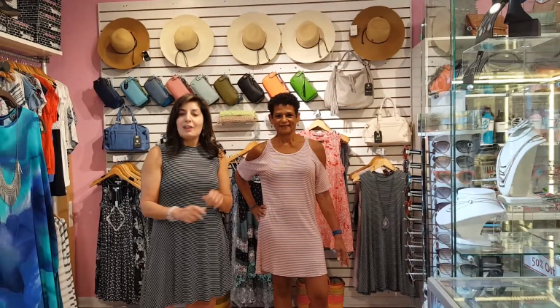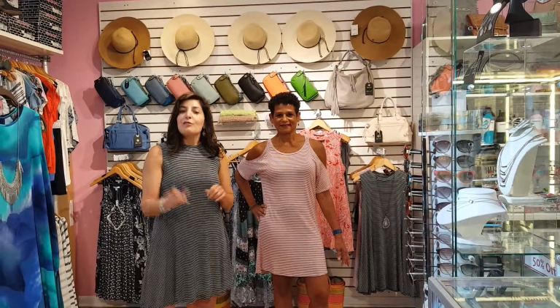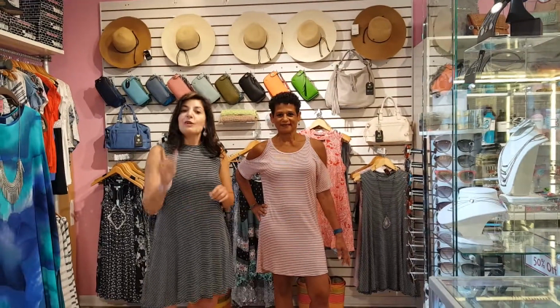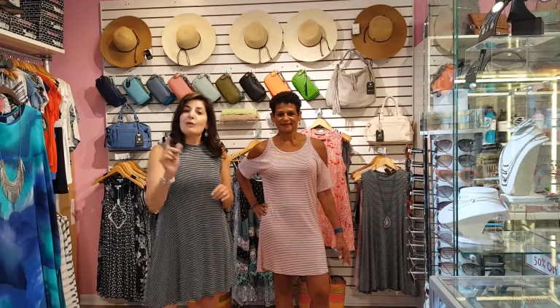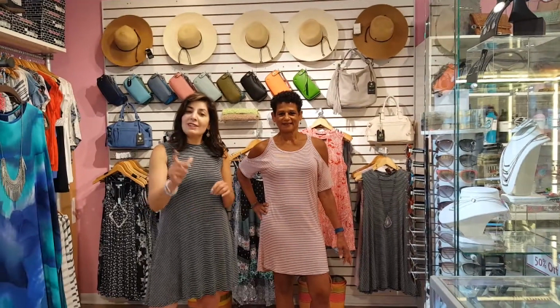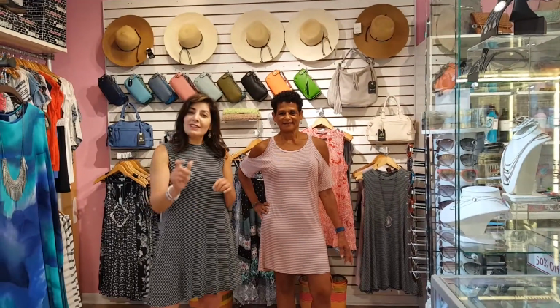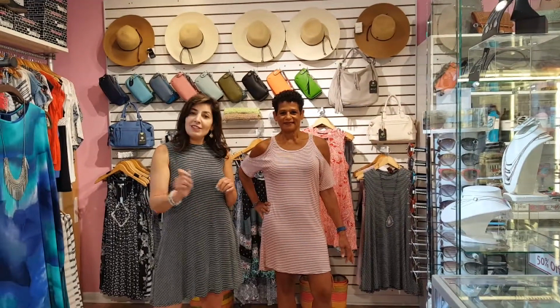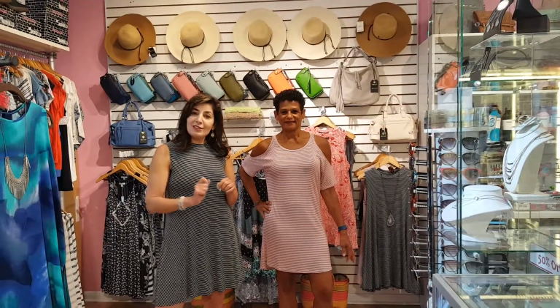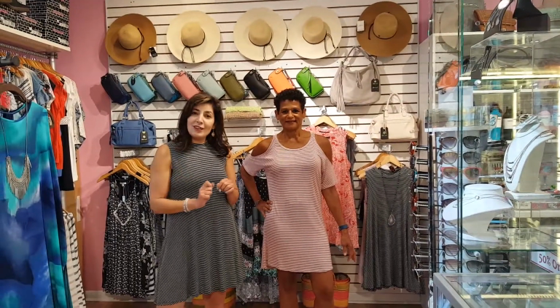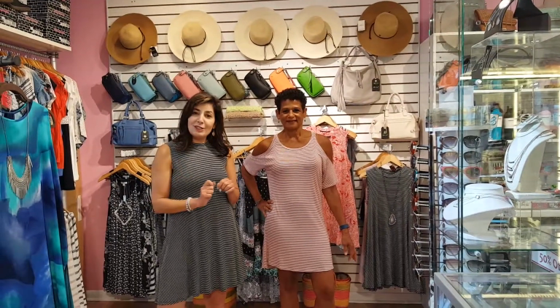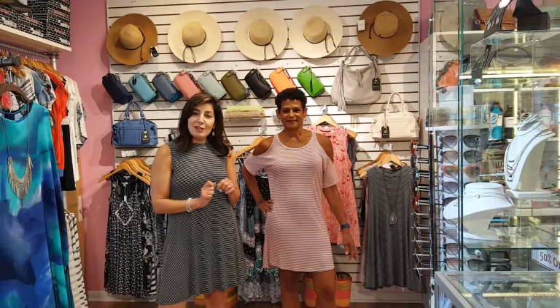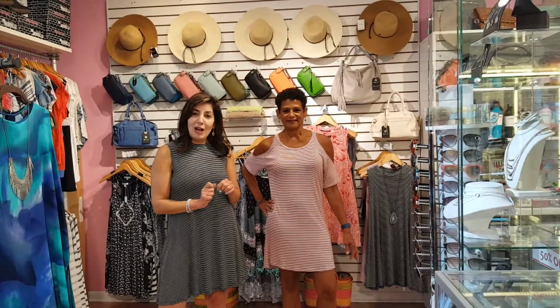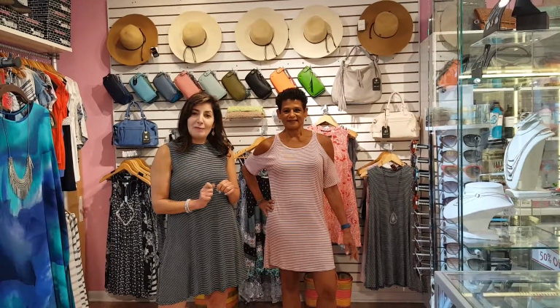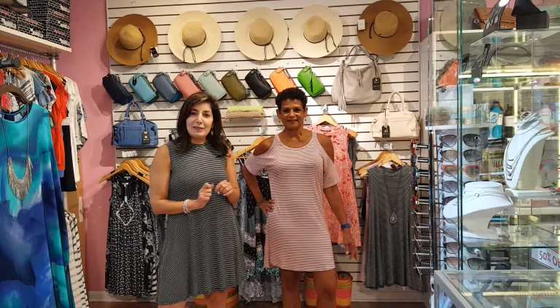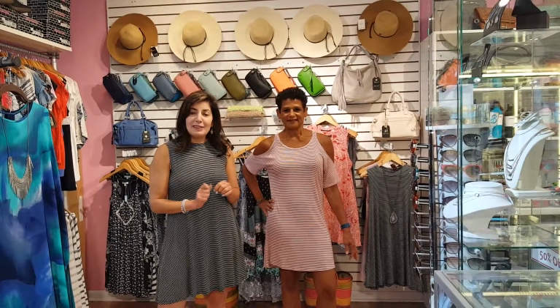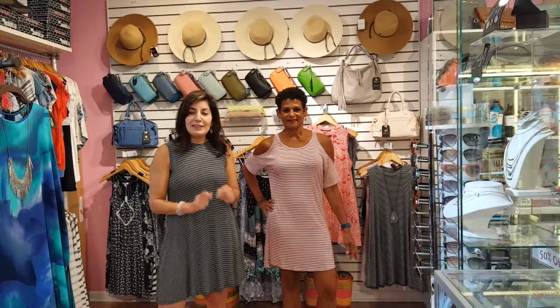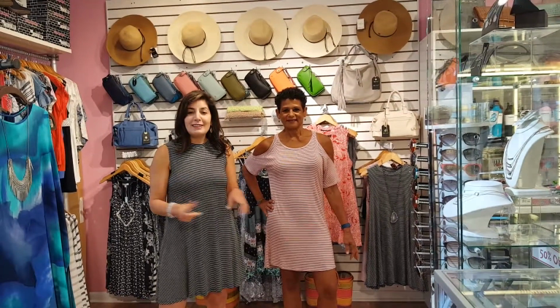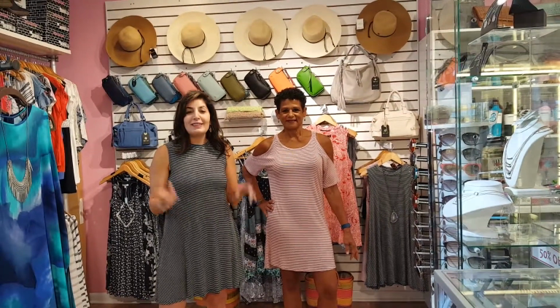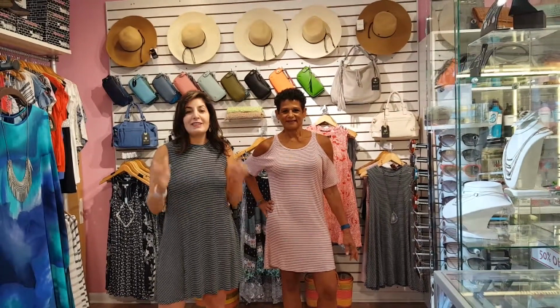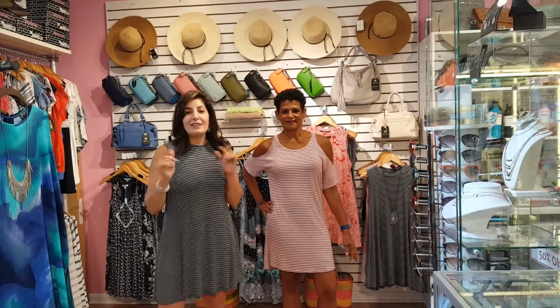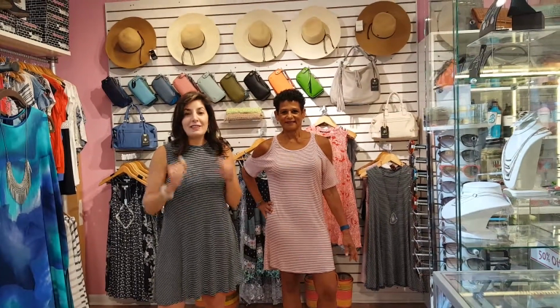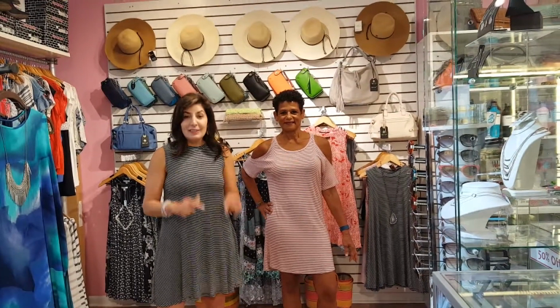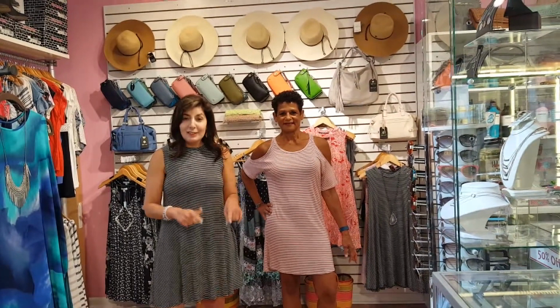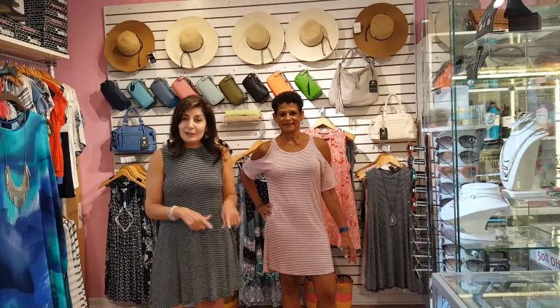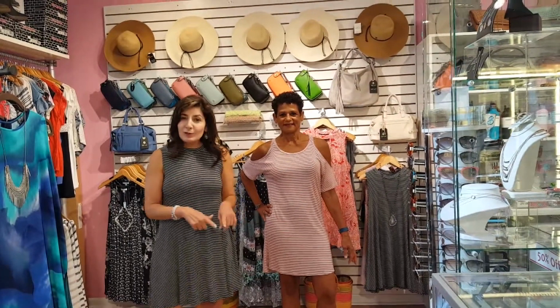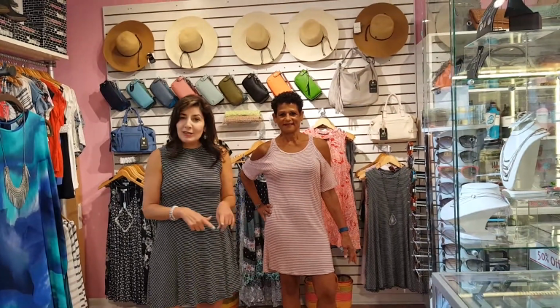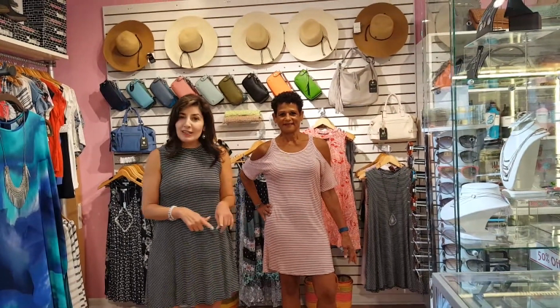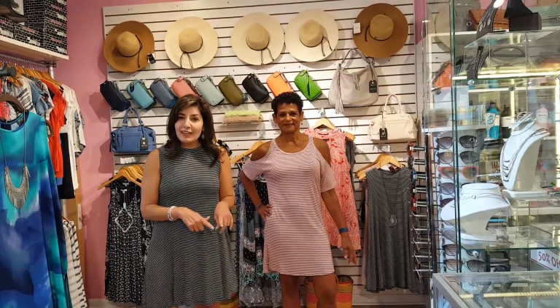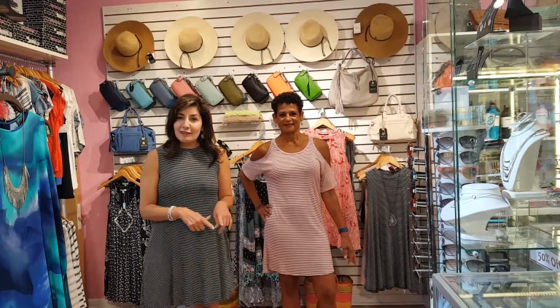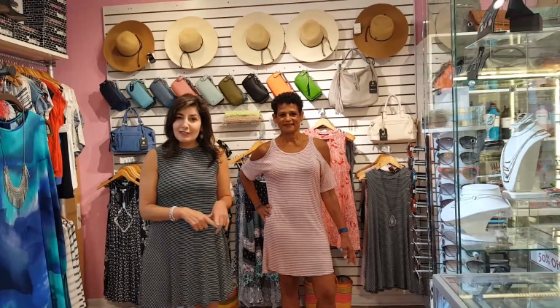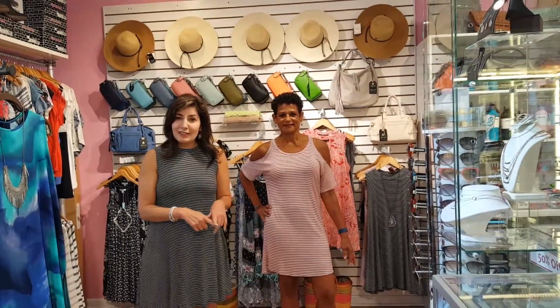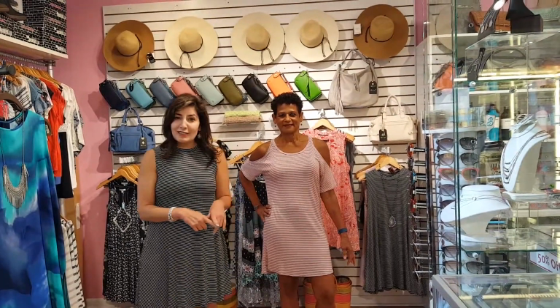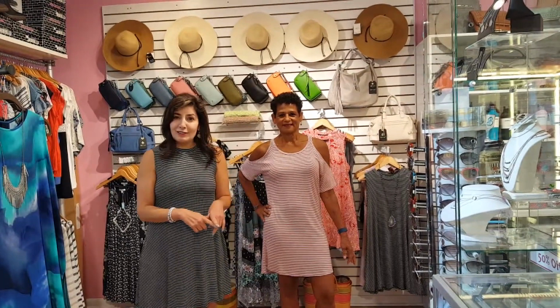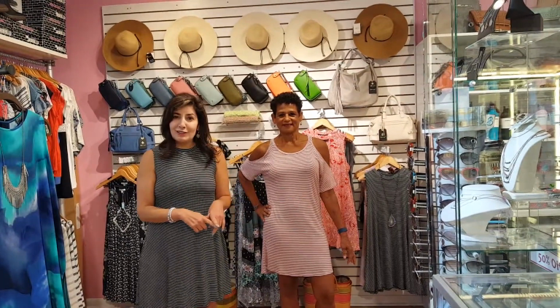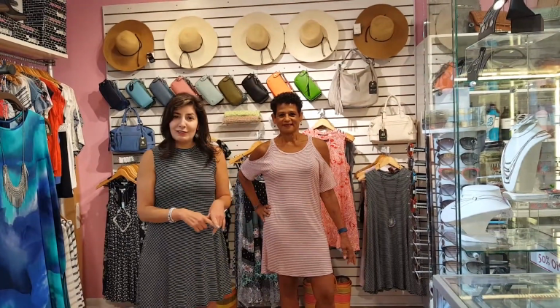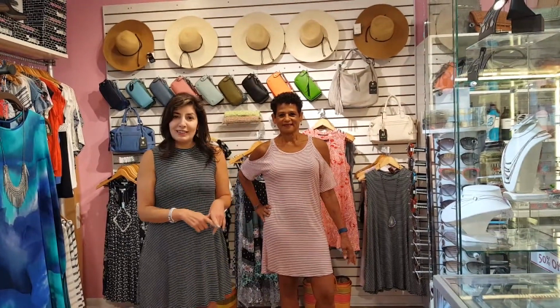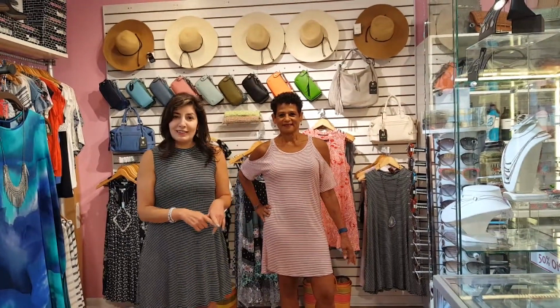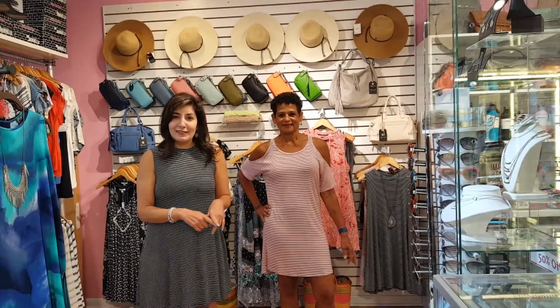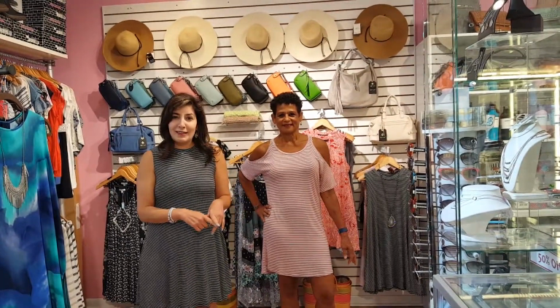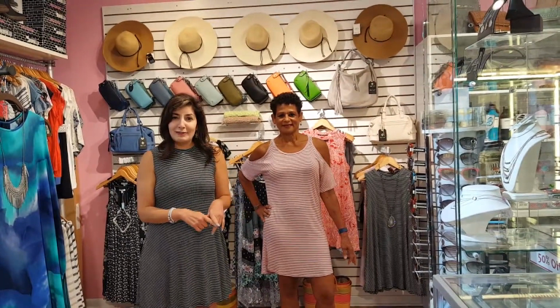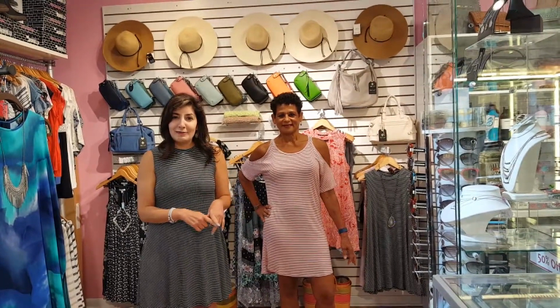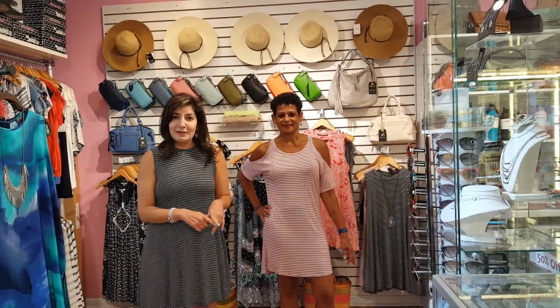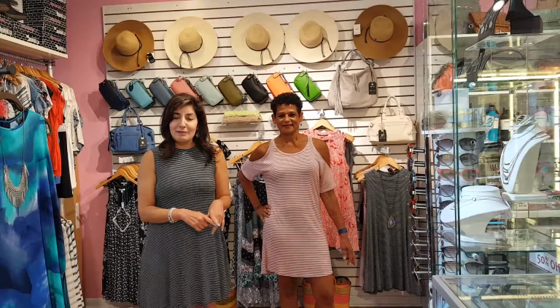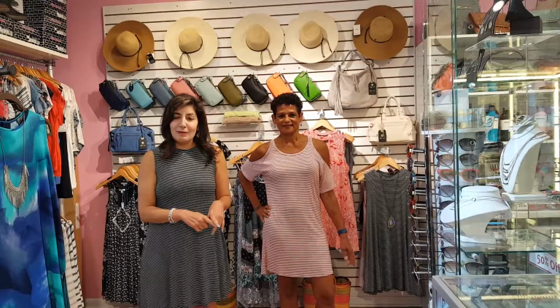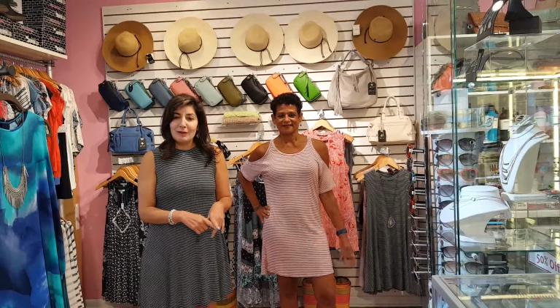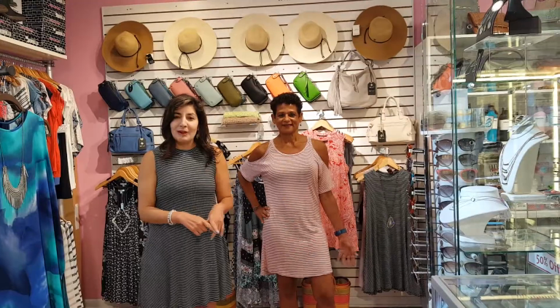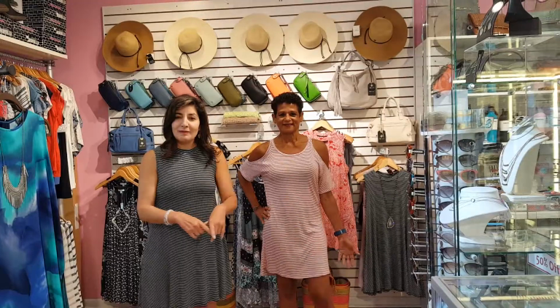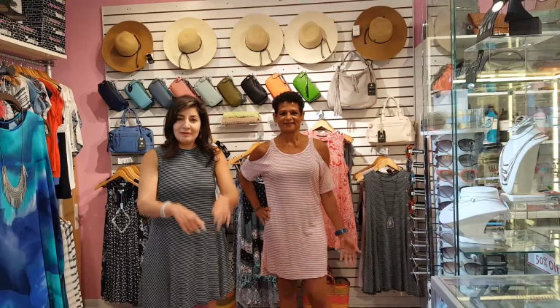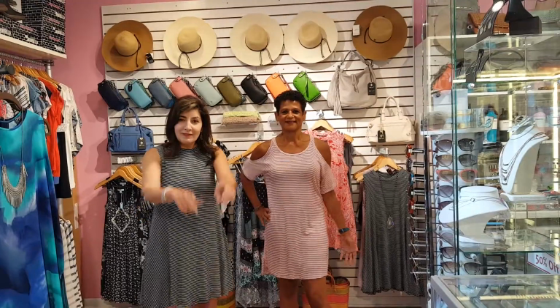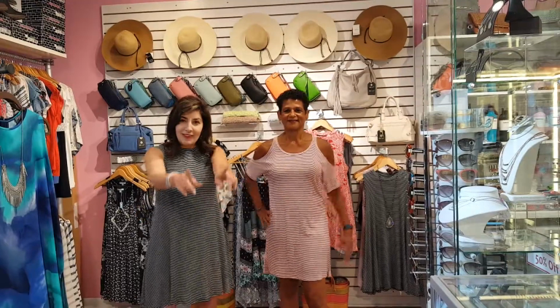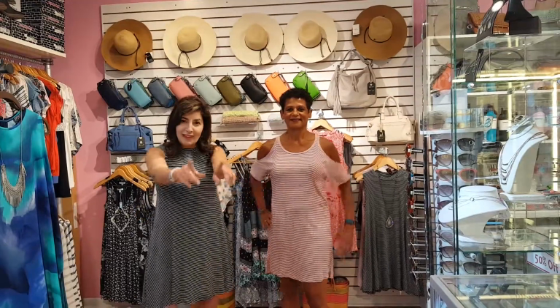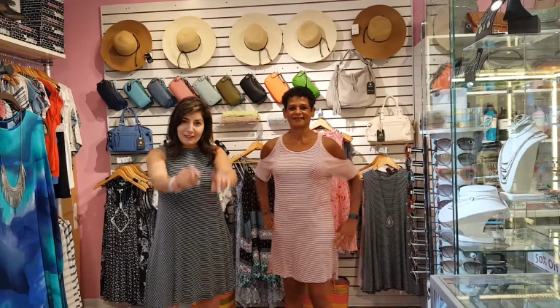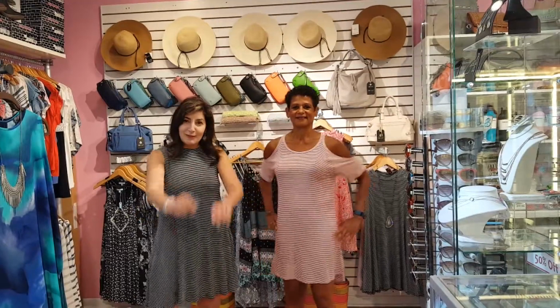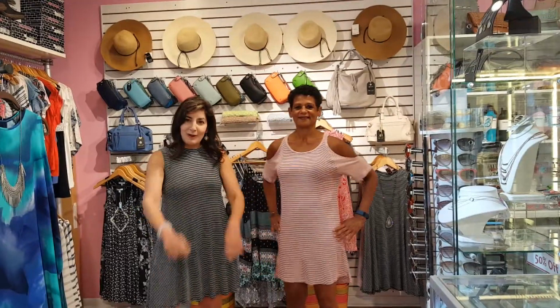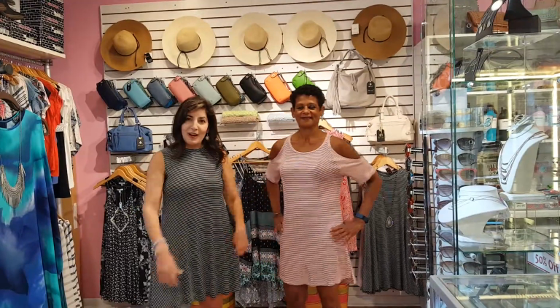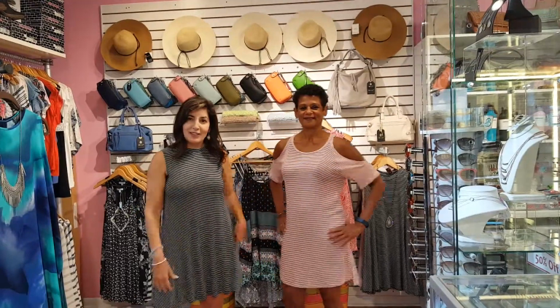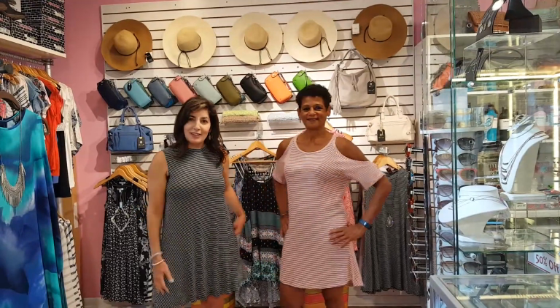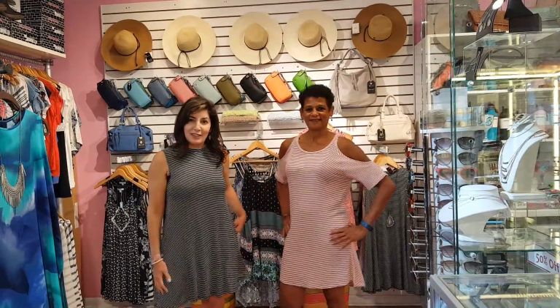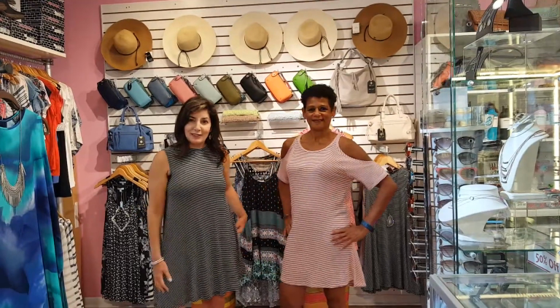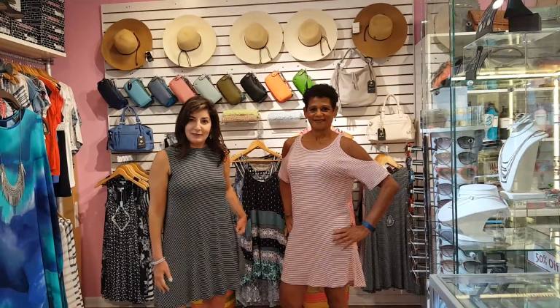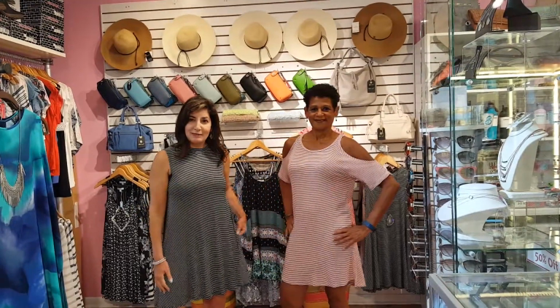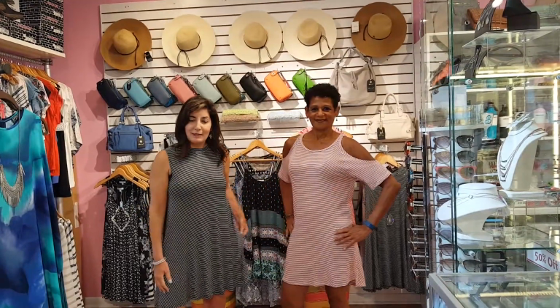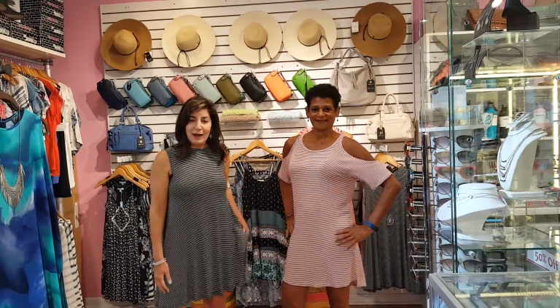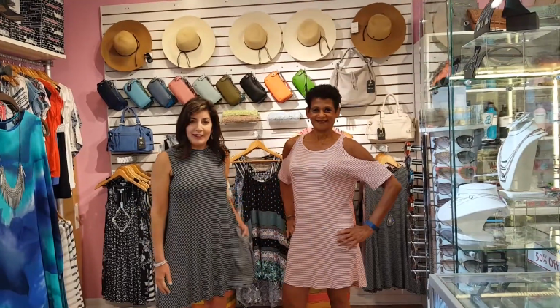We want to see you guys shopping in here this week at Christina's Unique Accessories and More. Thanks for watchin'. Bye-bye.